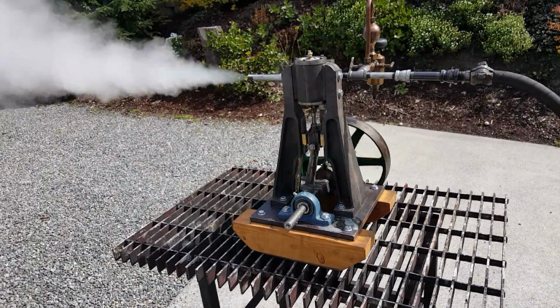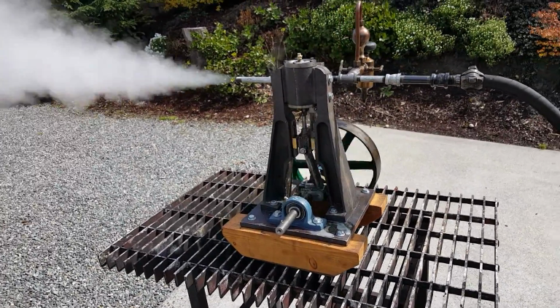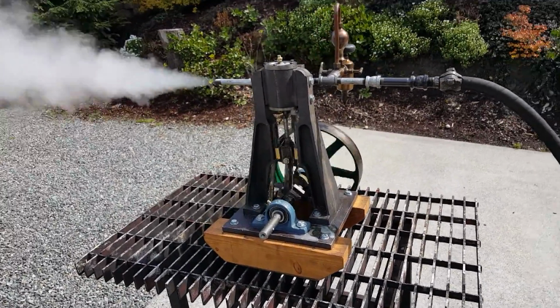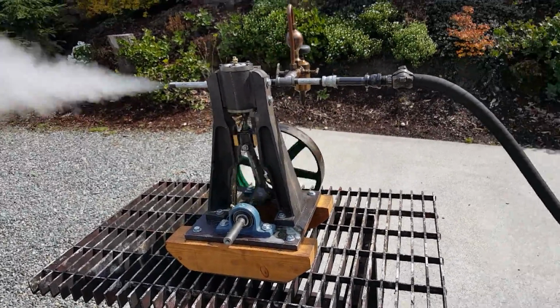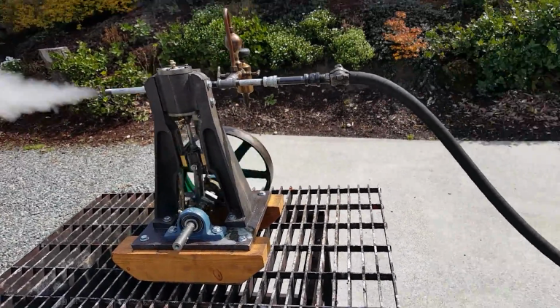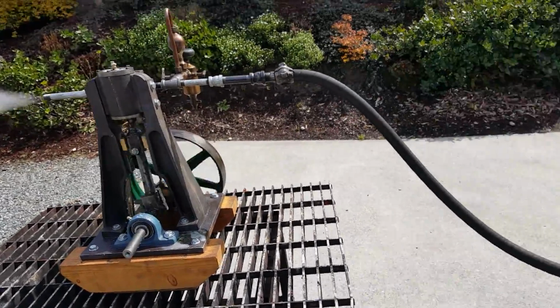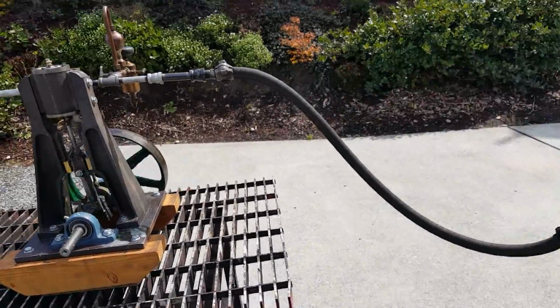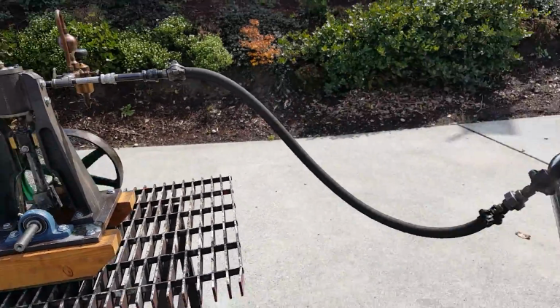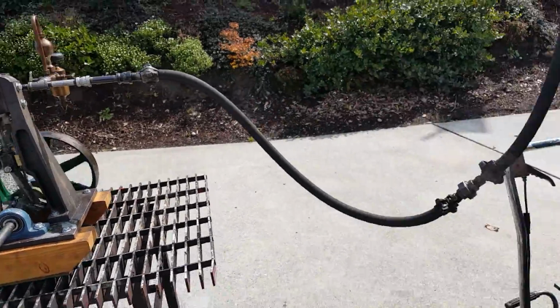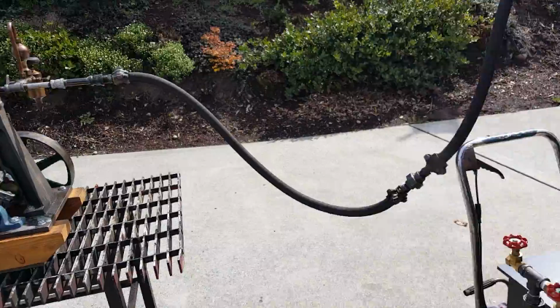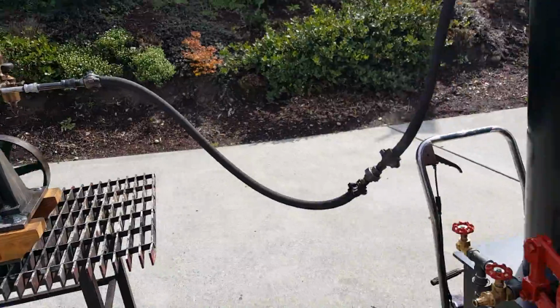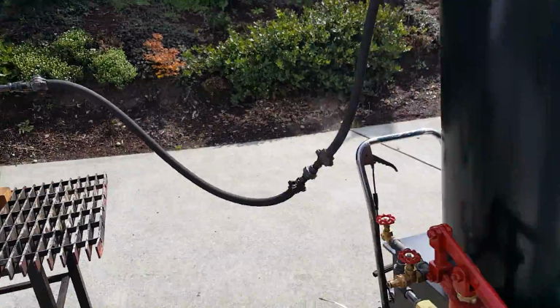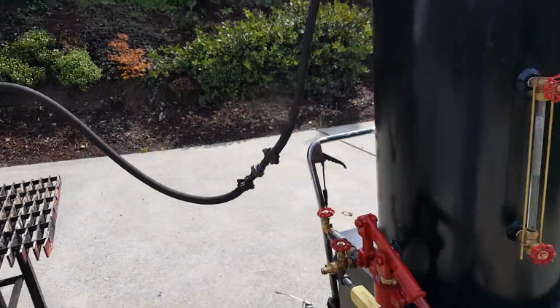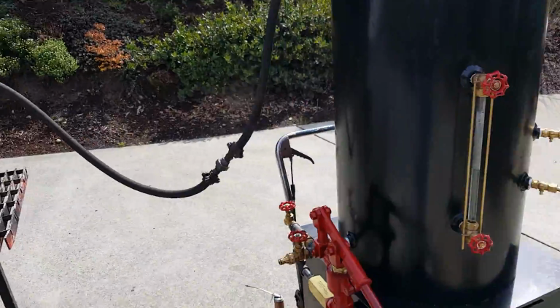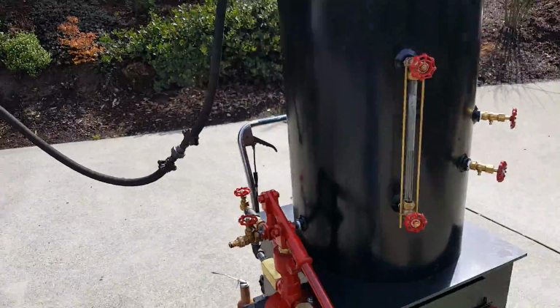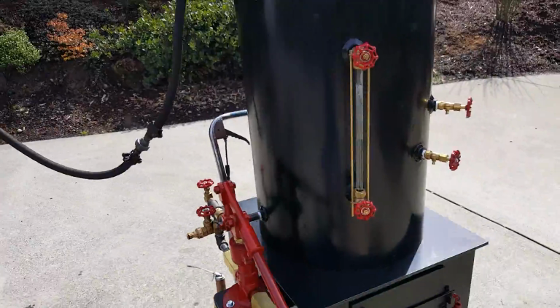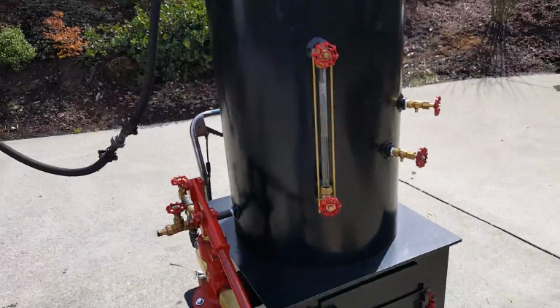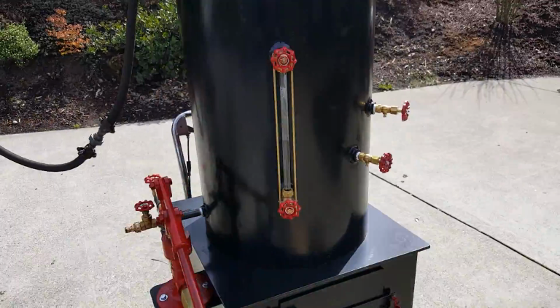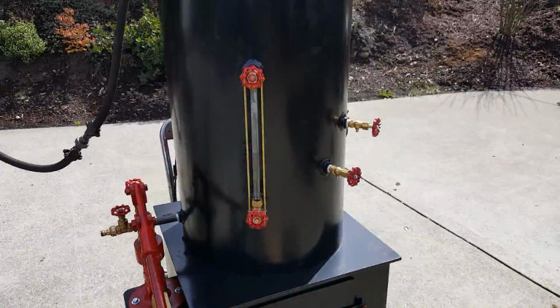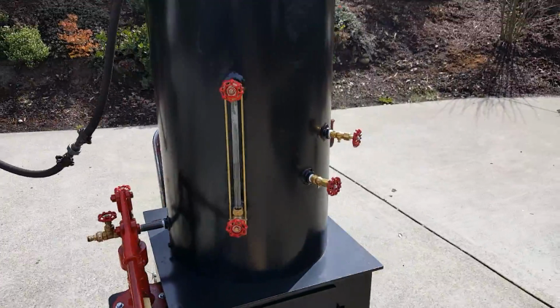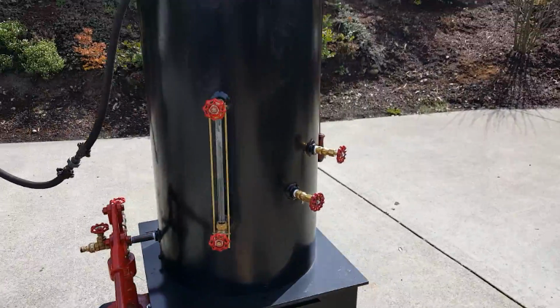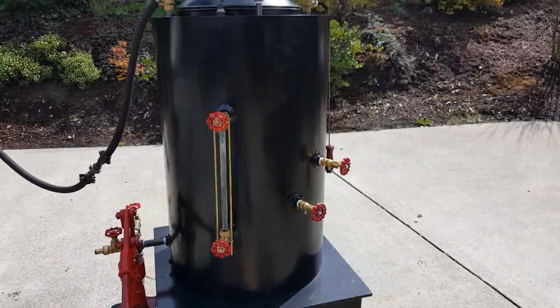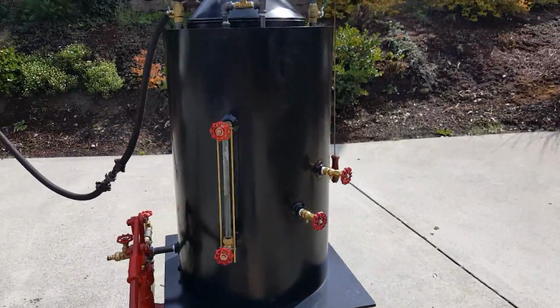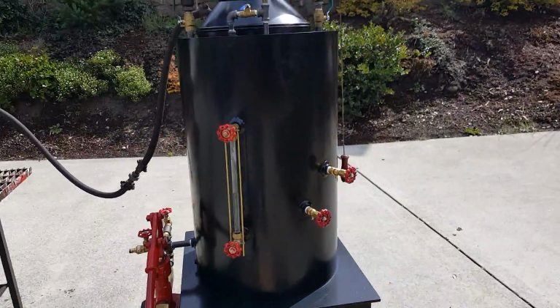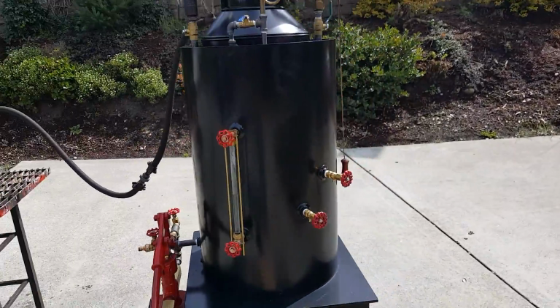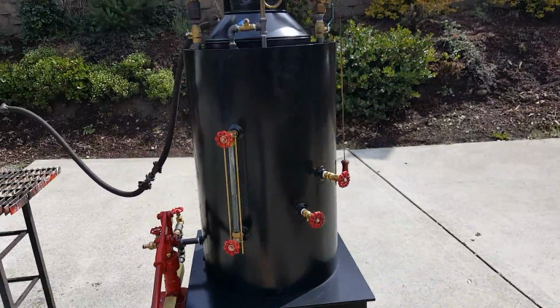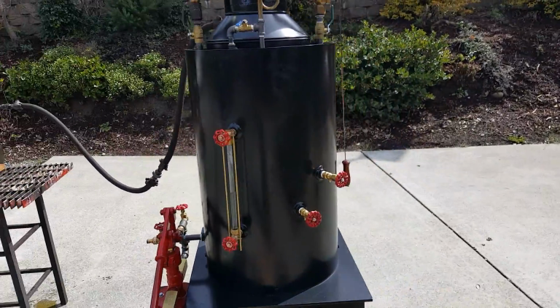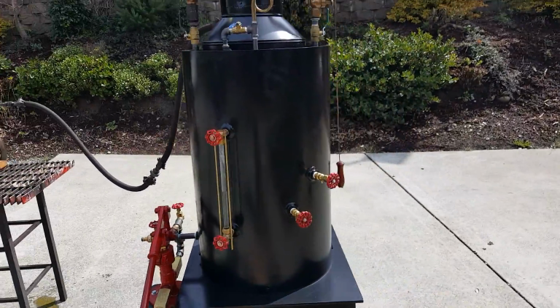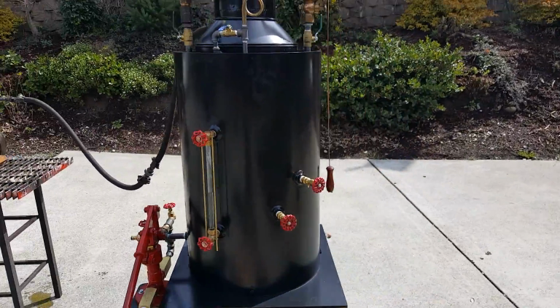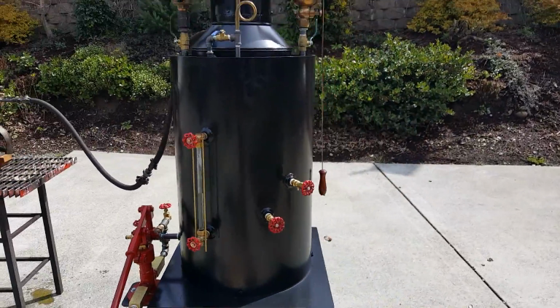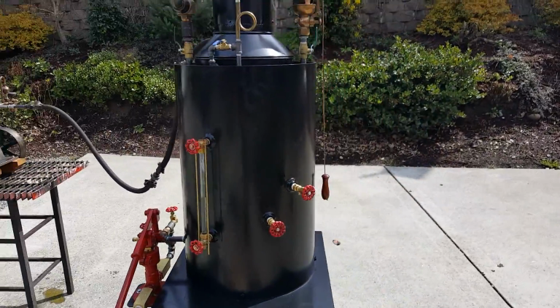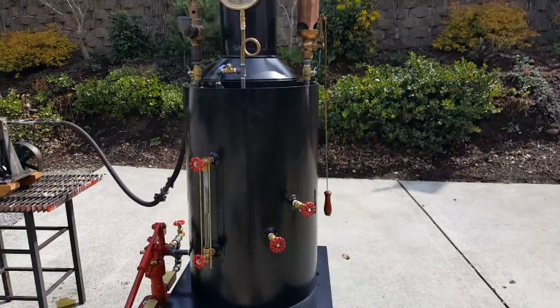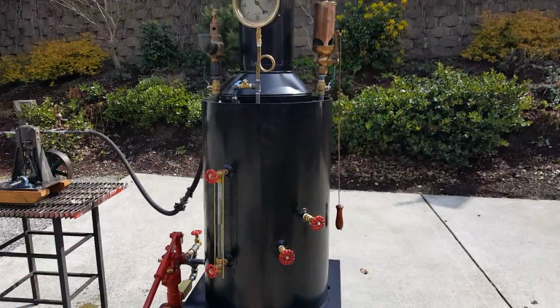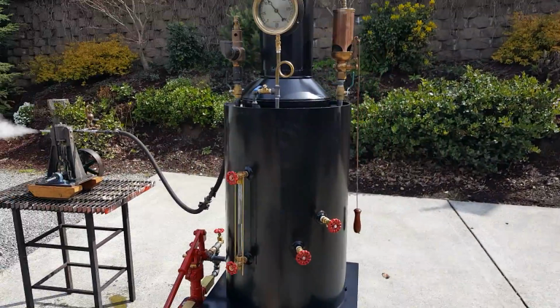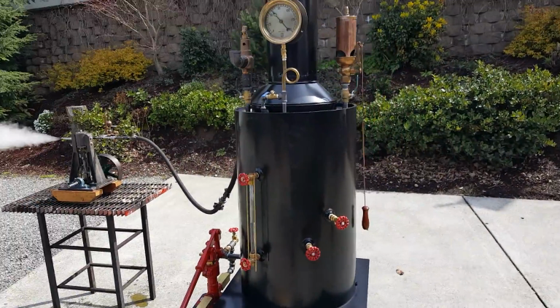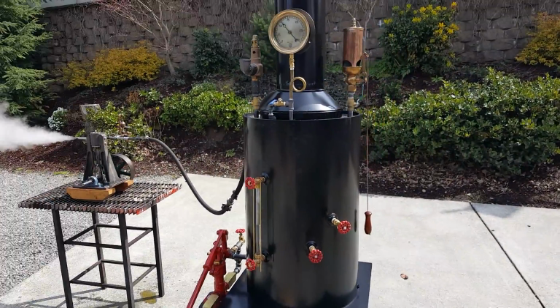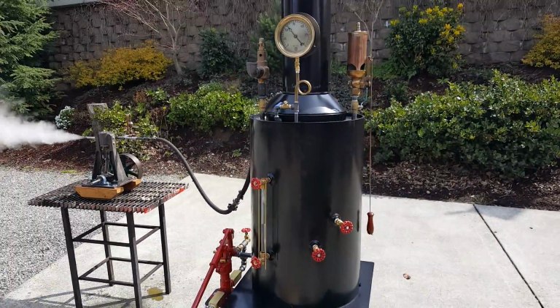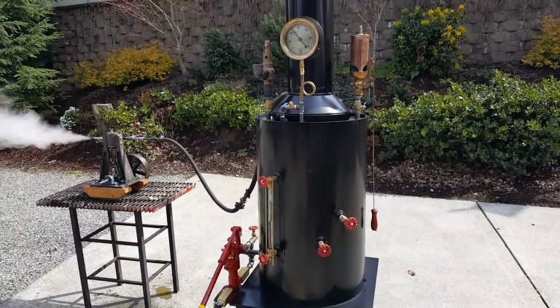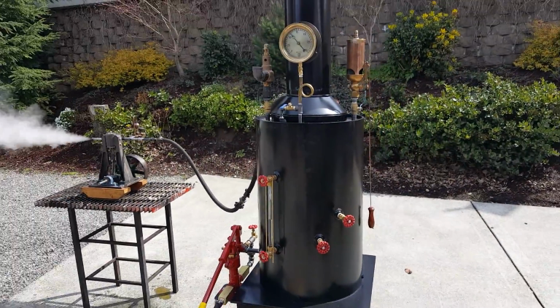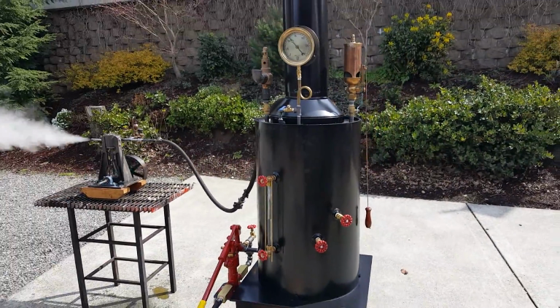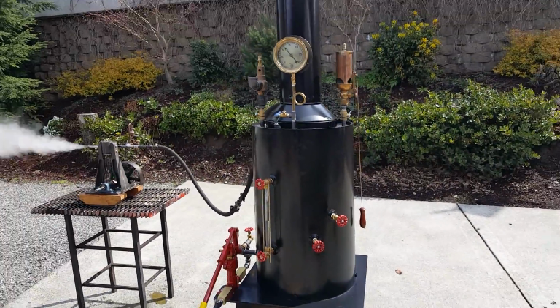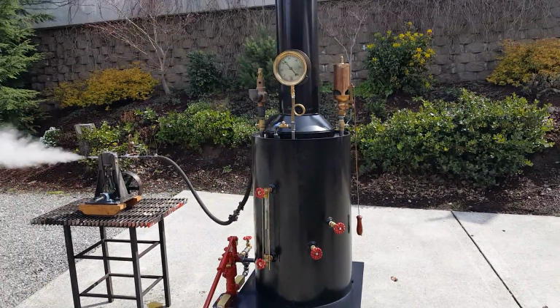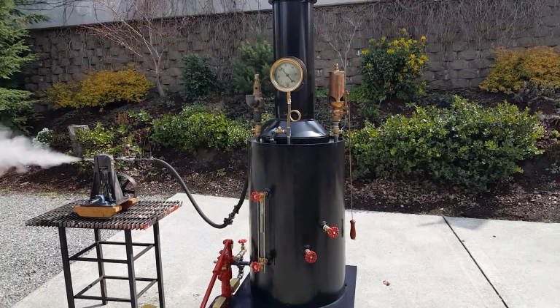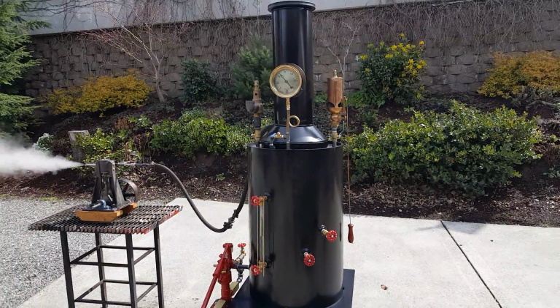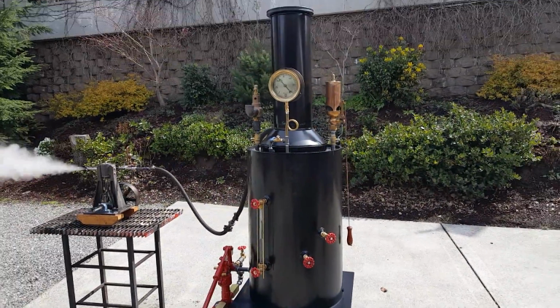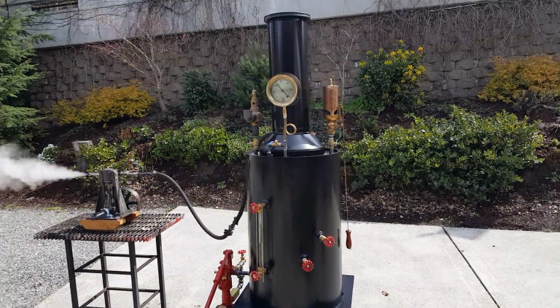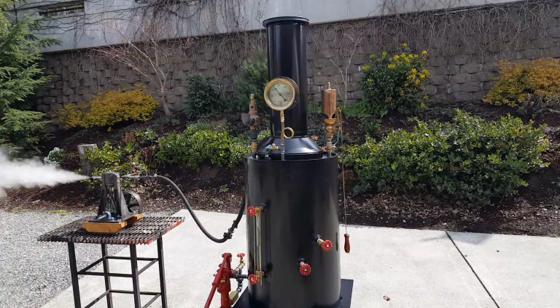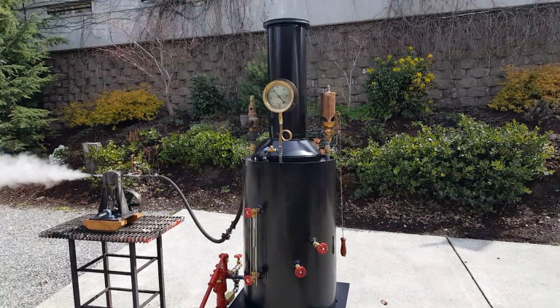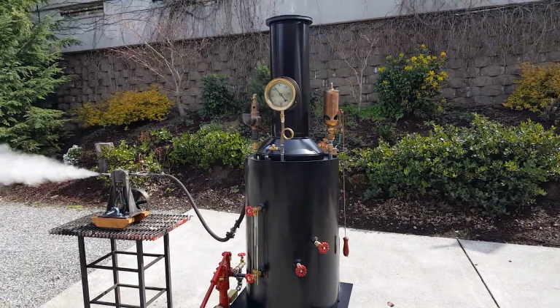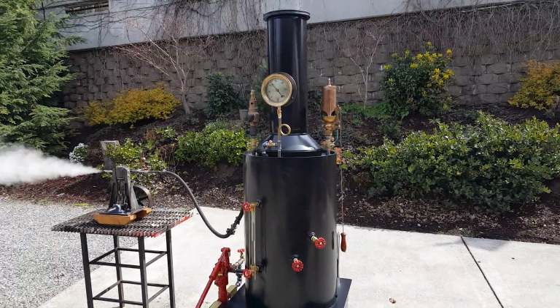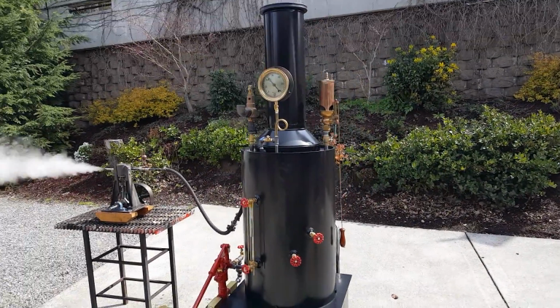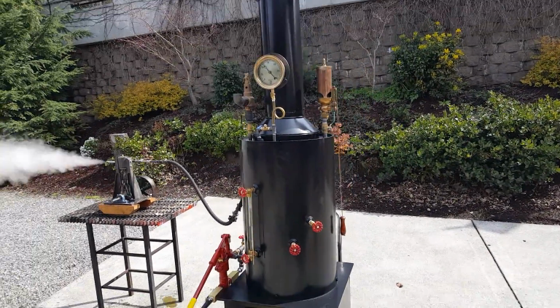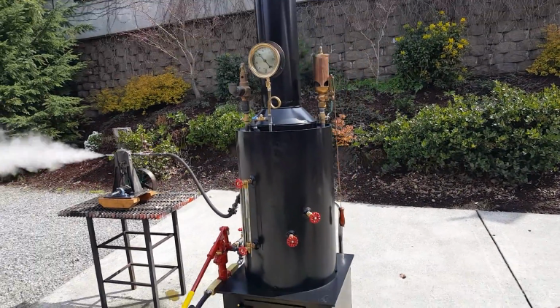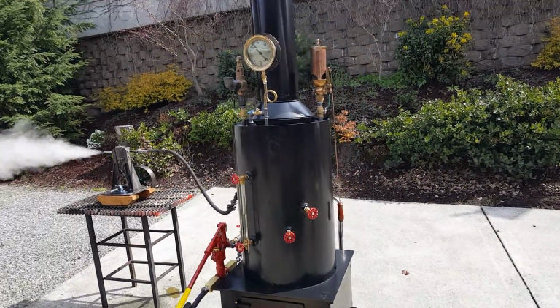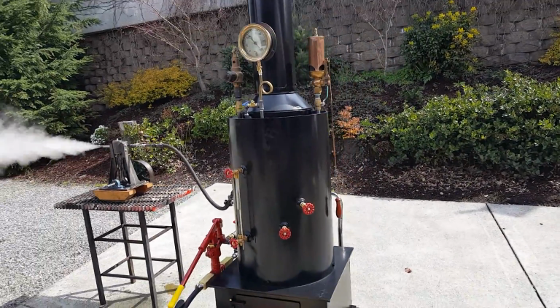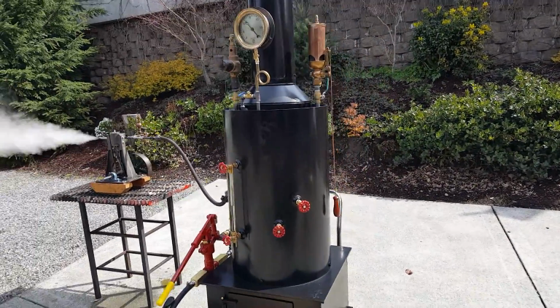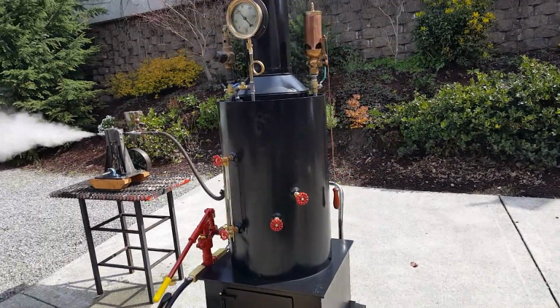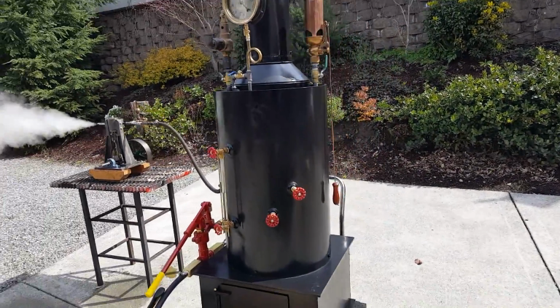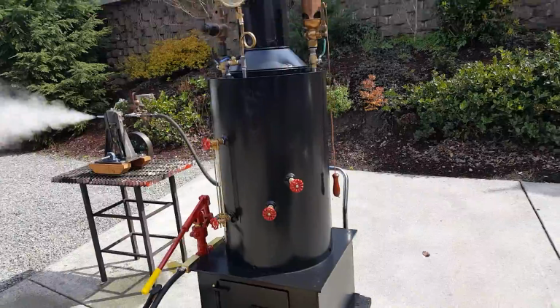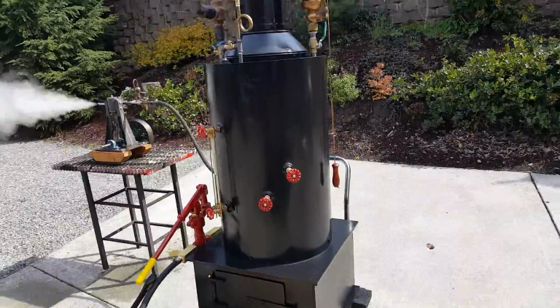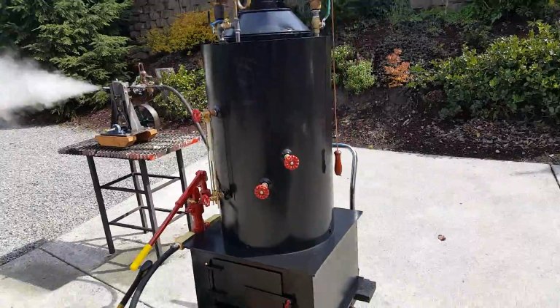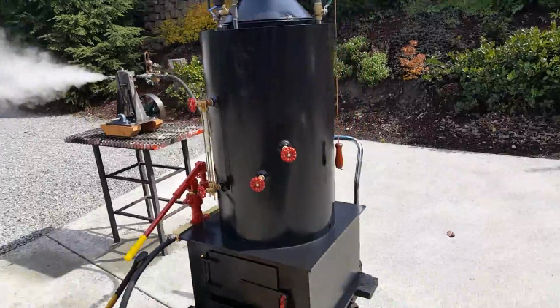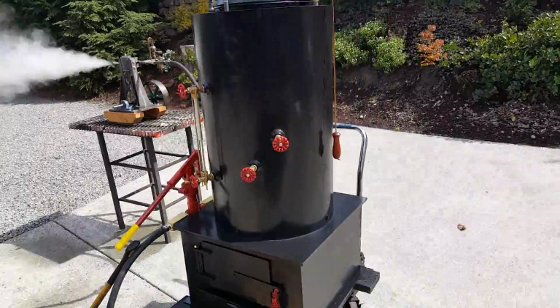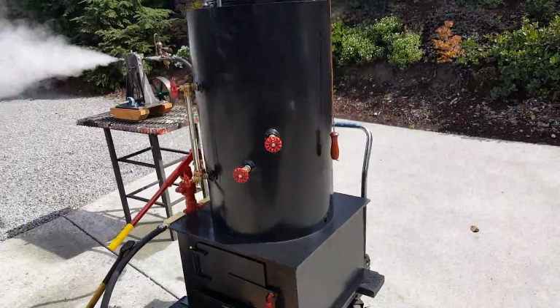I'm just running it off of one of my bigger boilers that I need to test today. Let's try it.